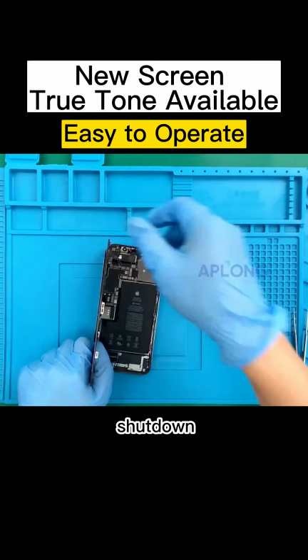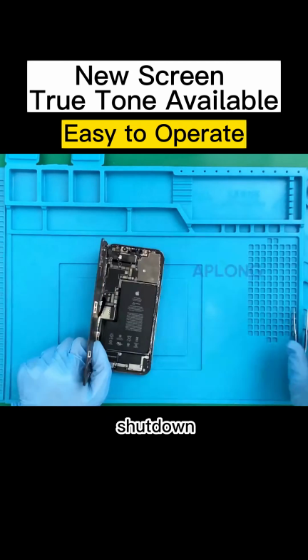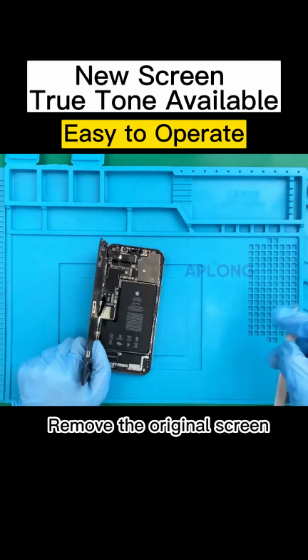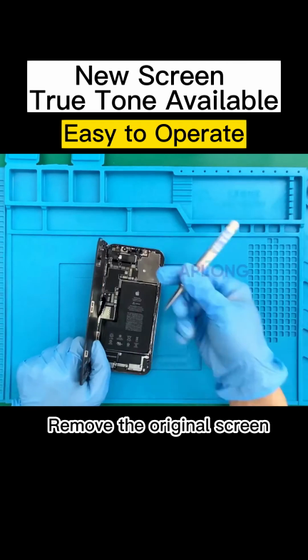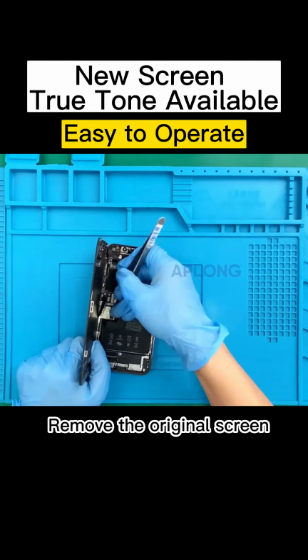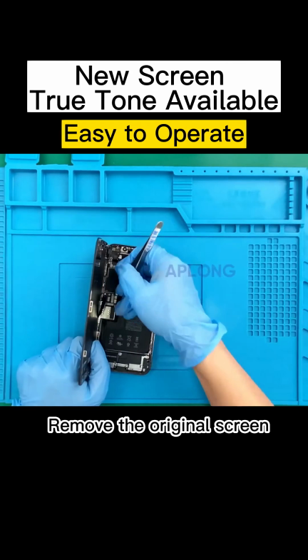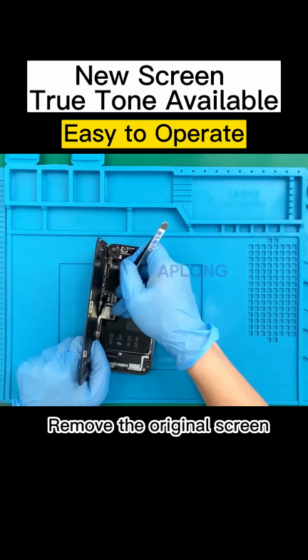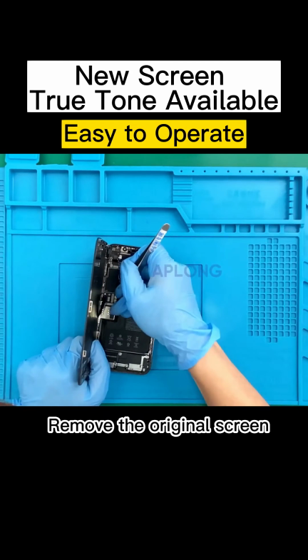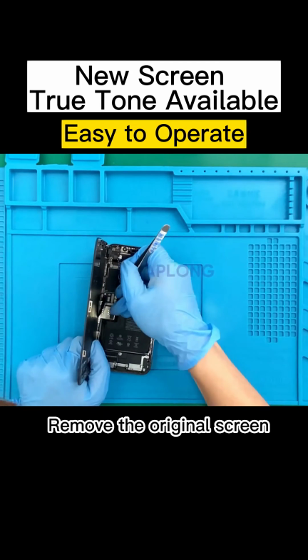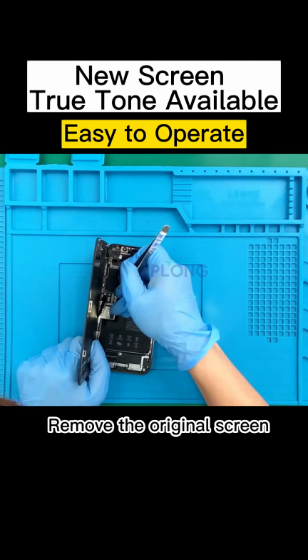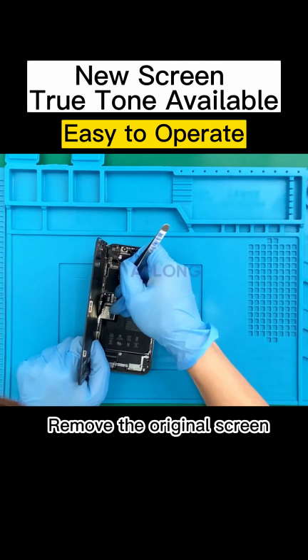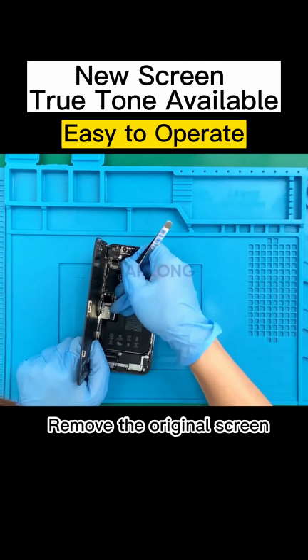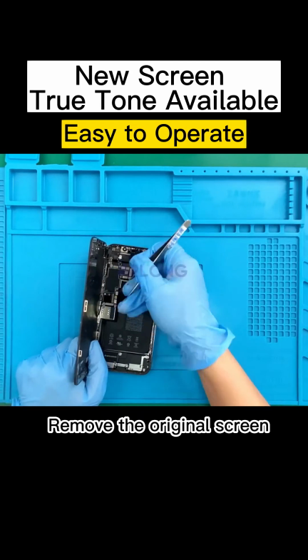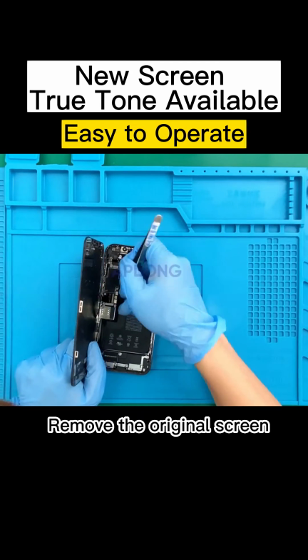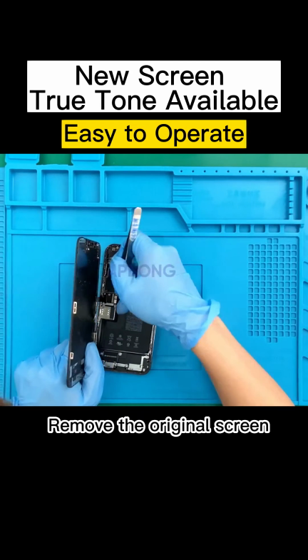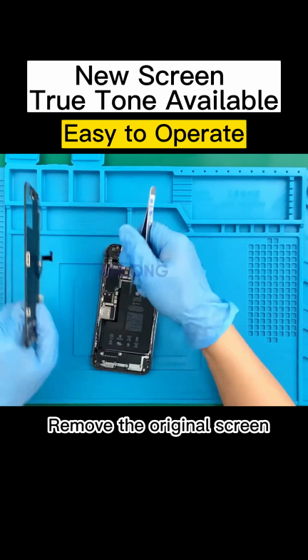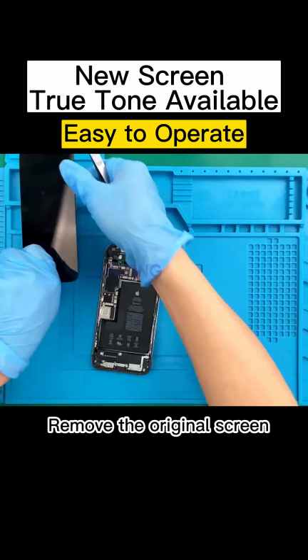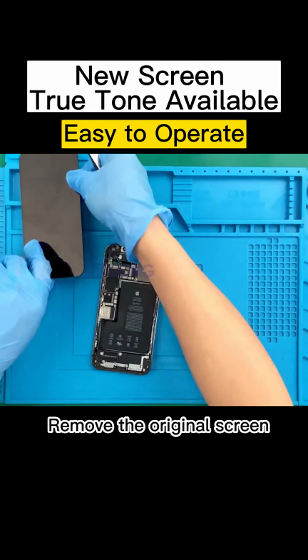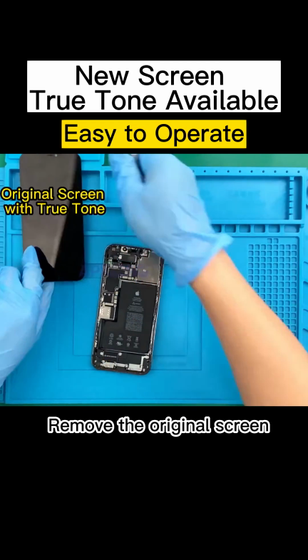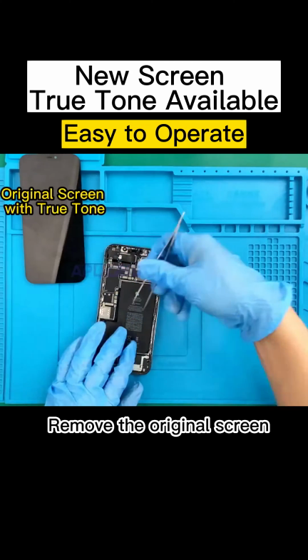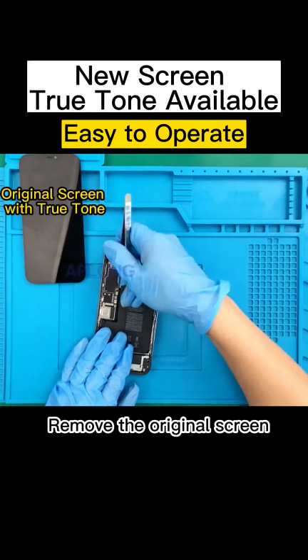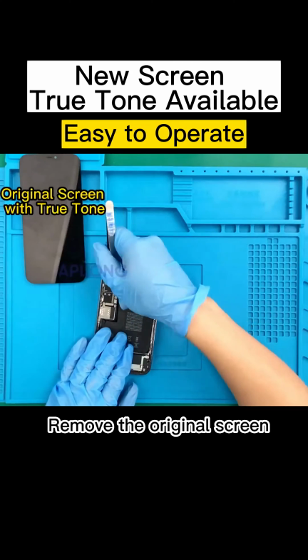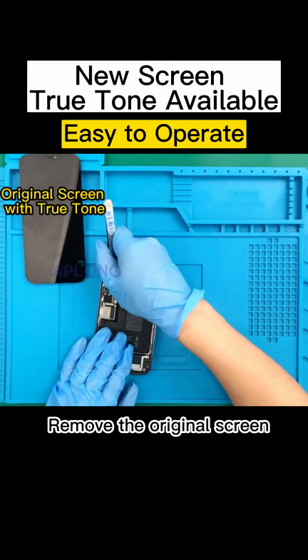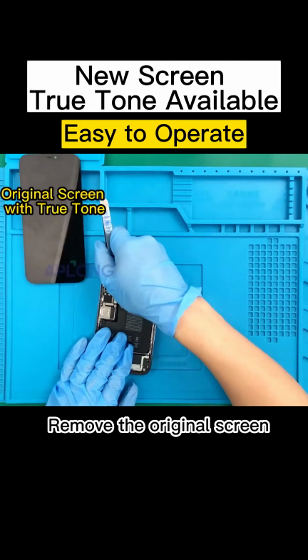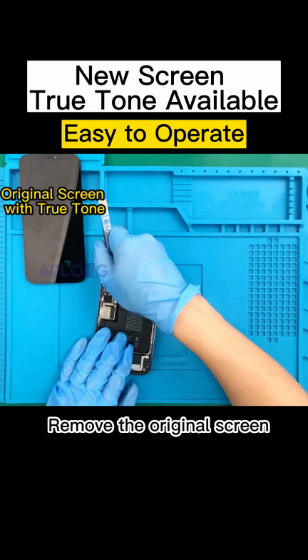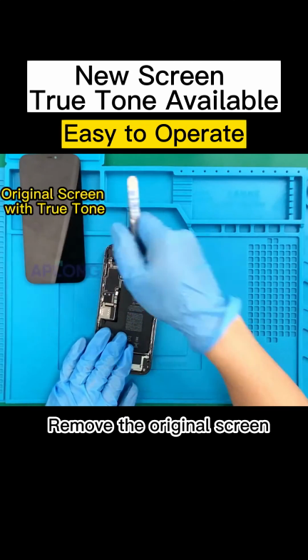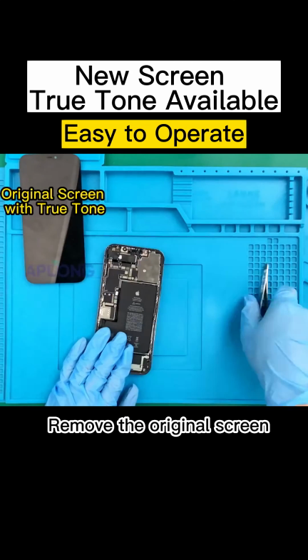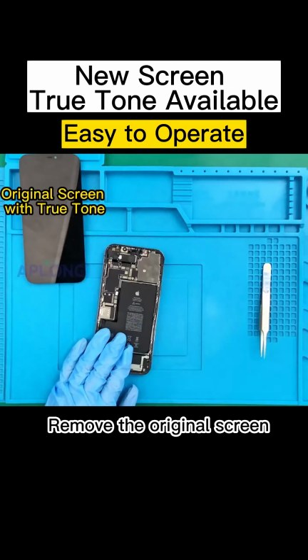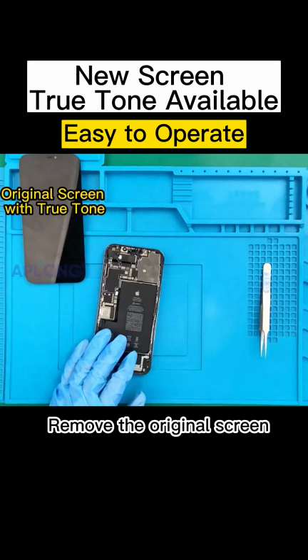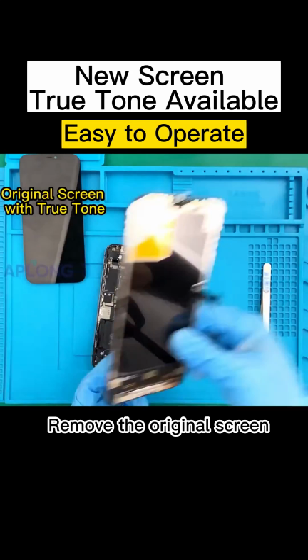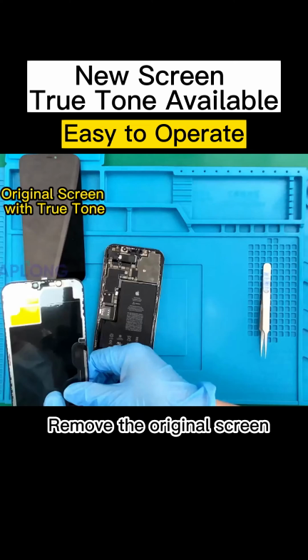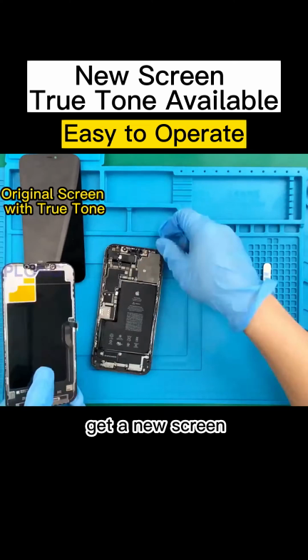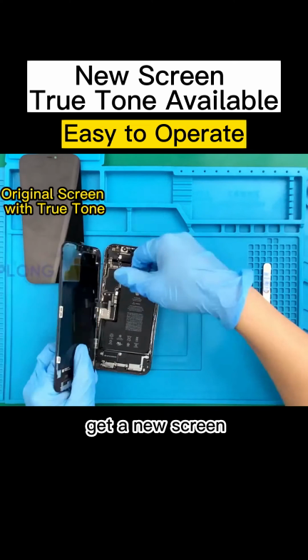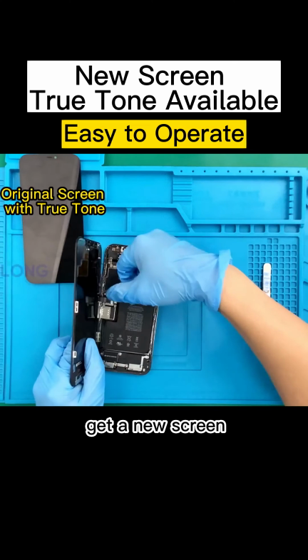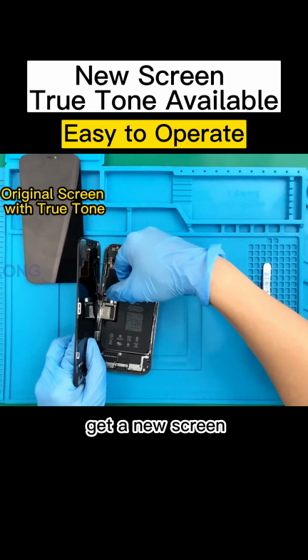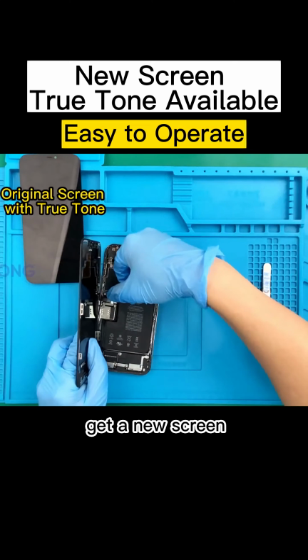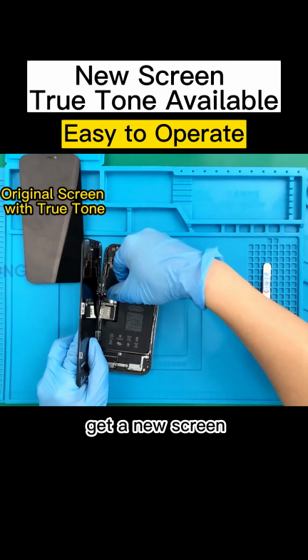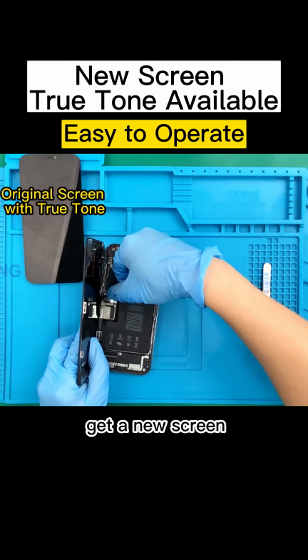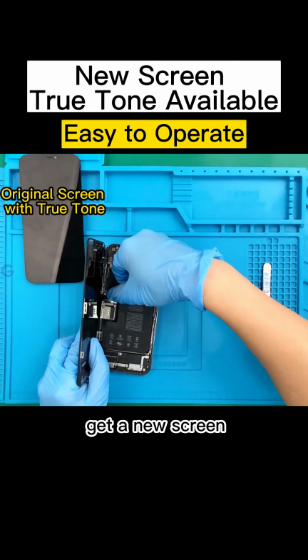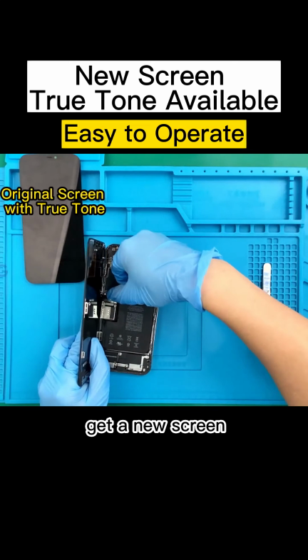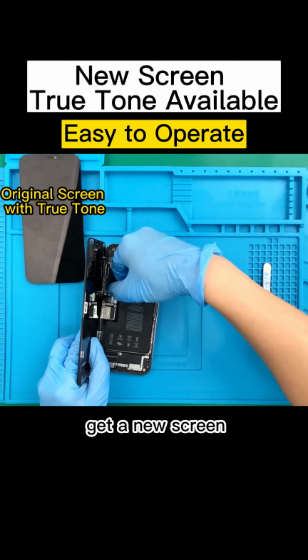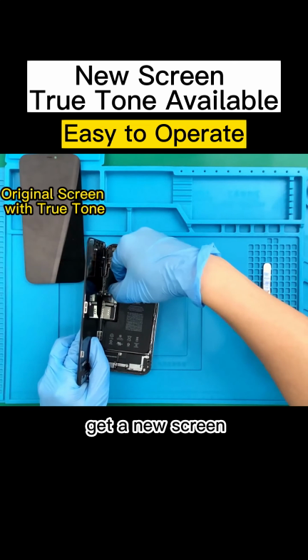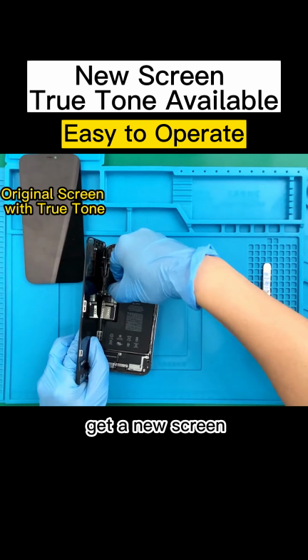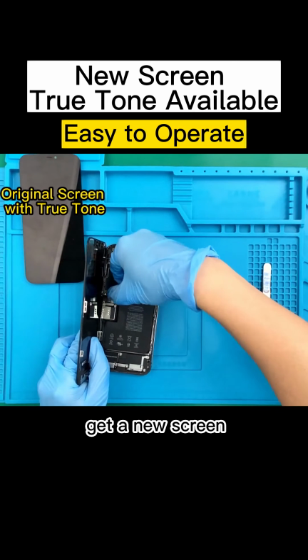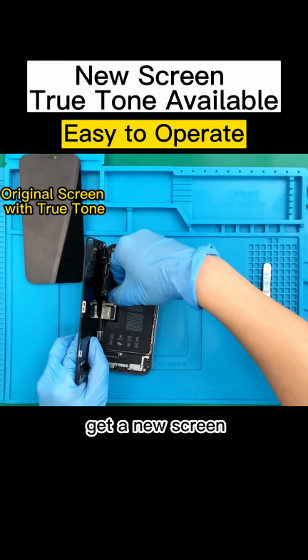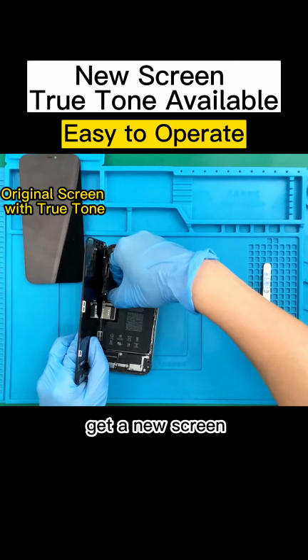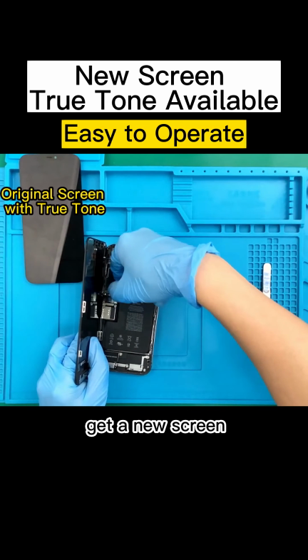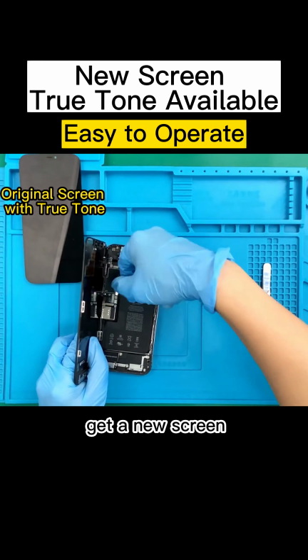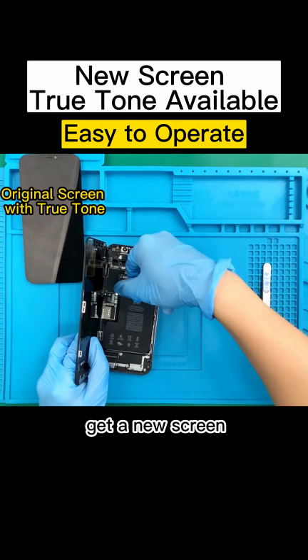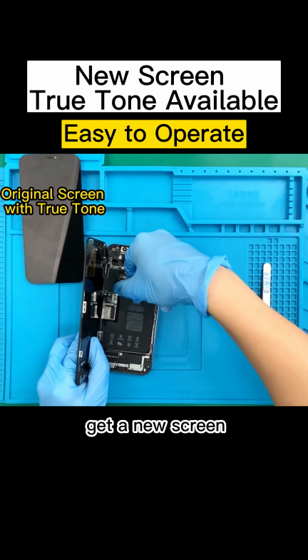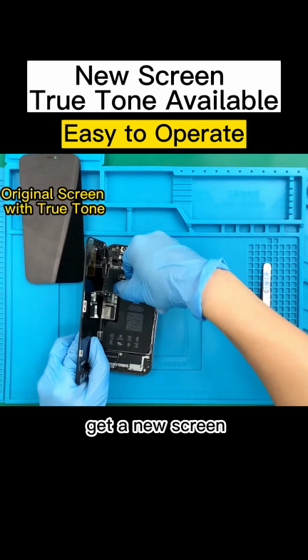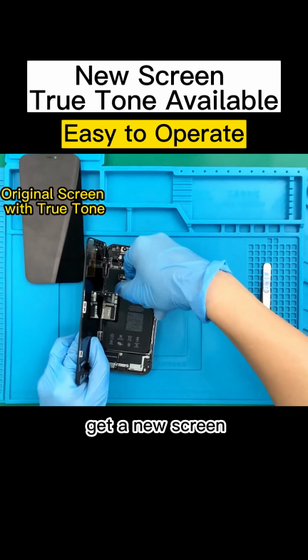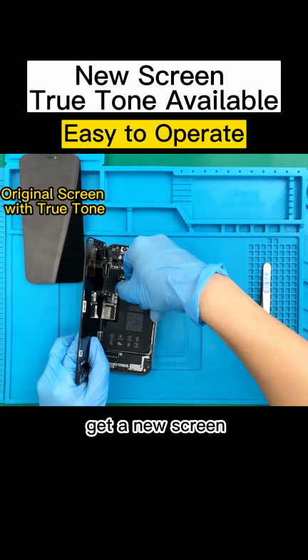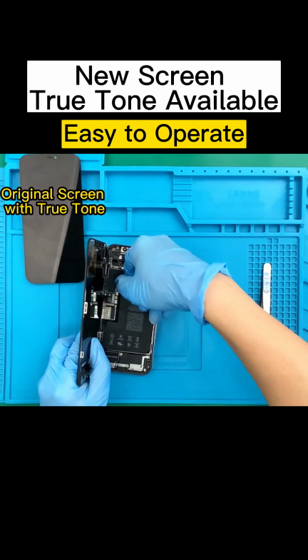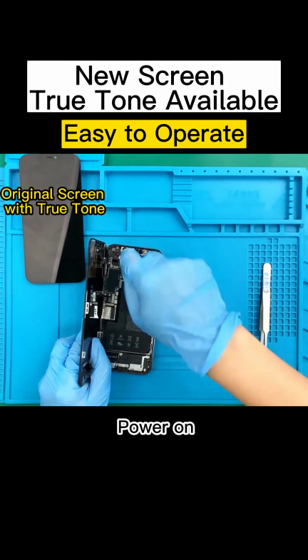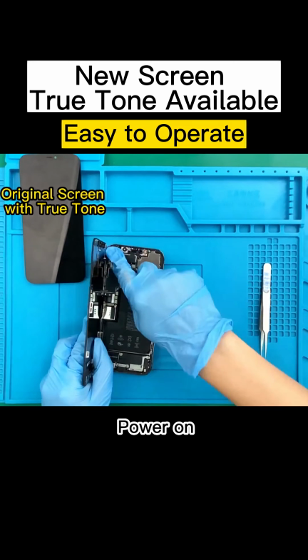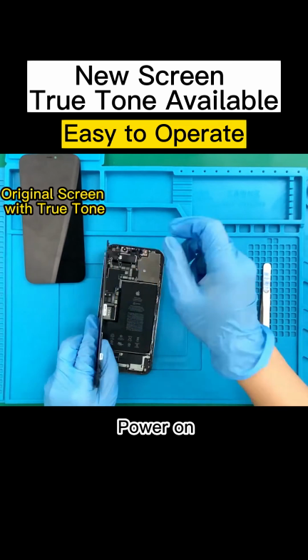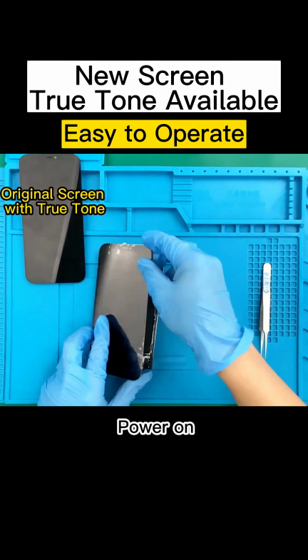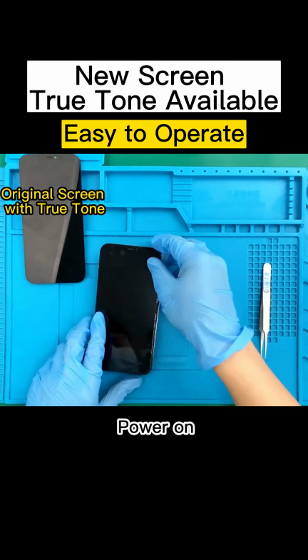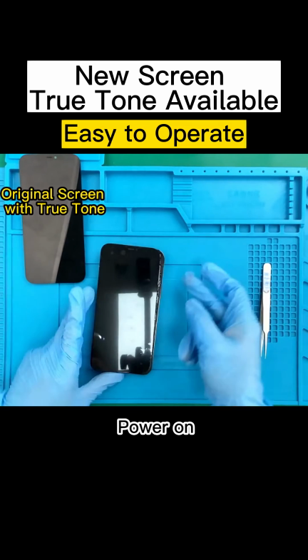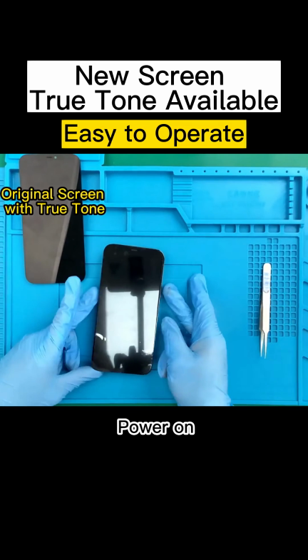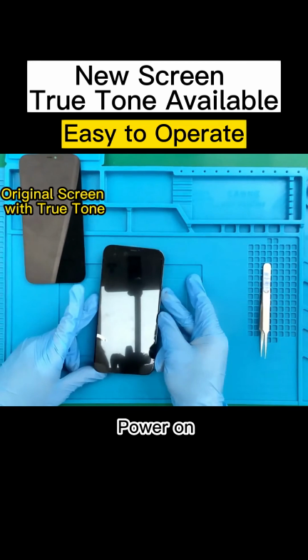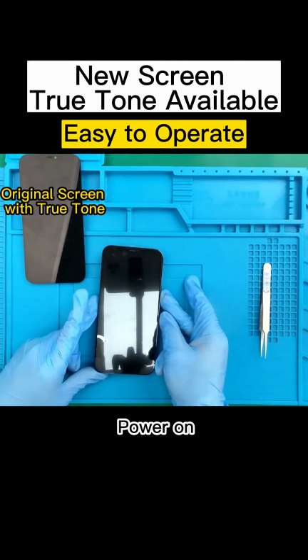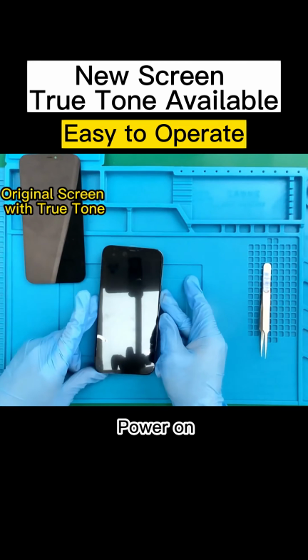Remove the original screen. Get a new screen and power on.